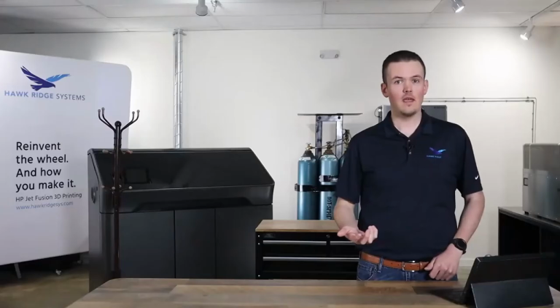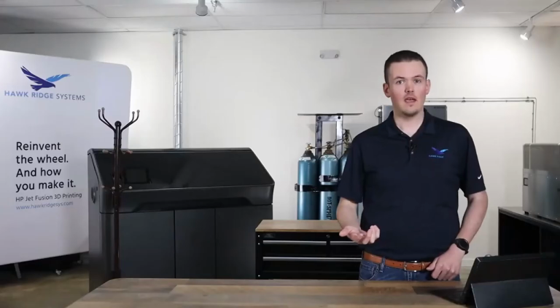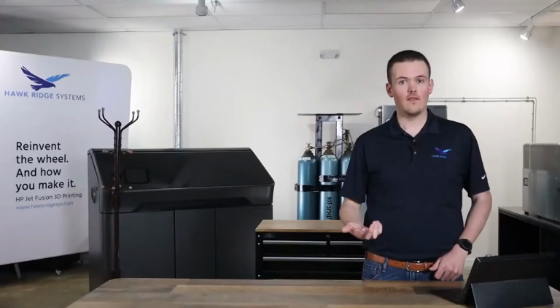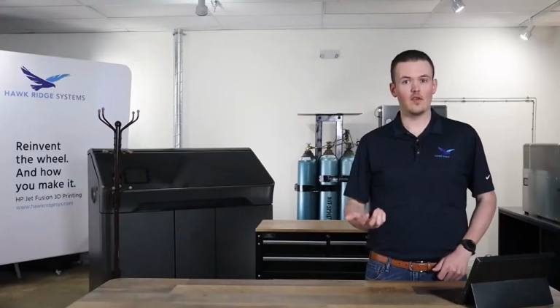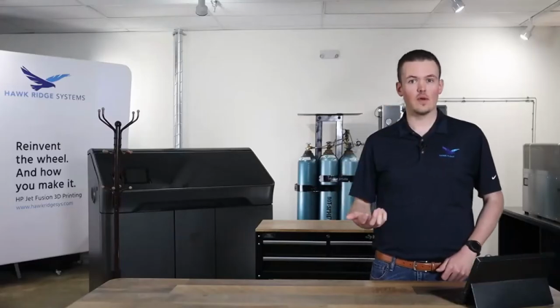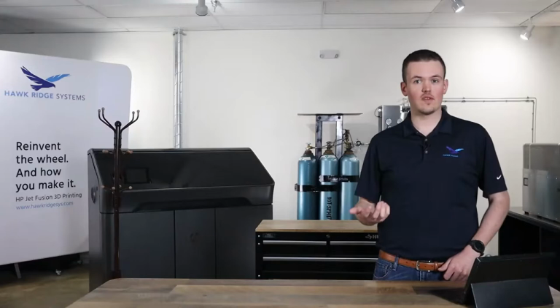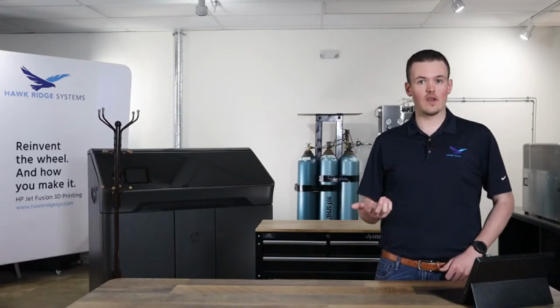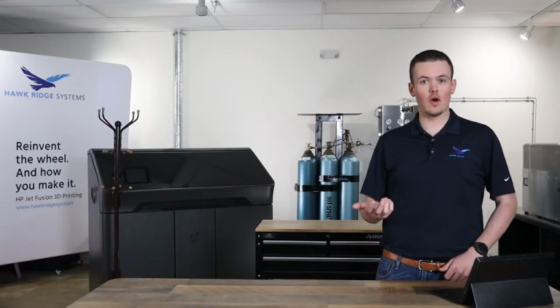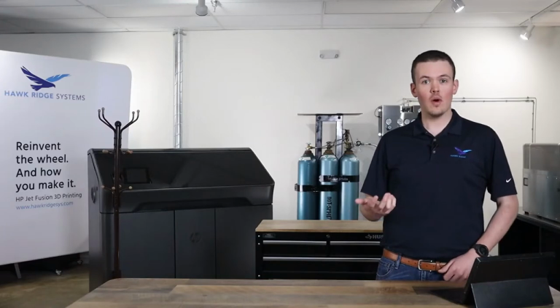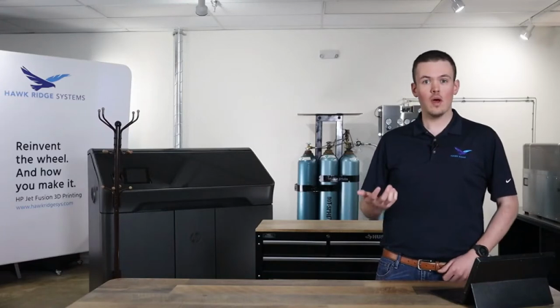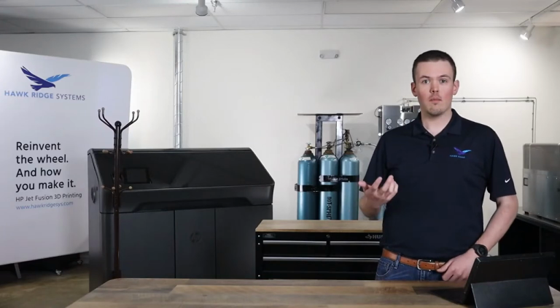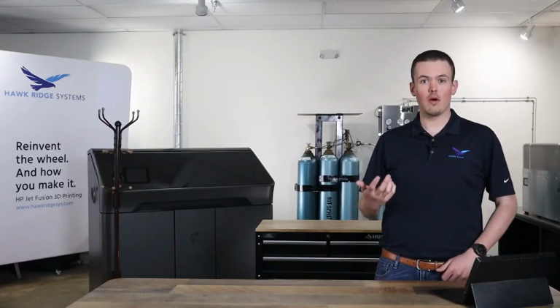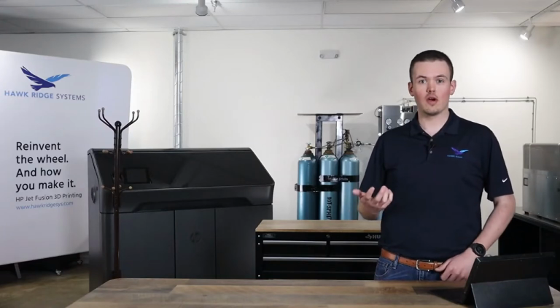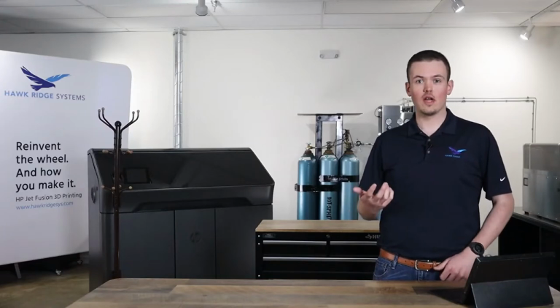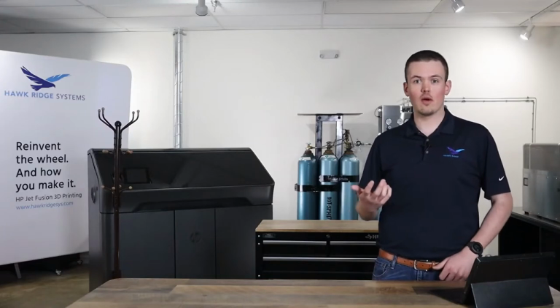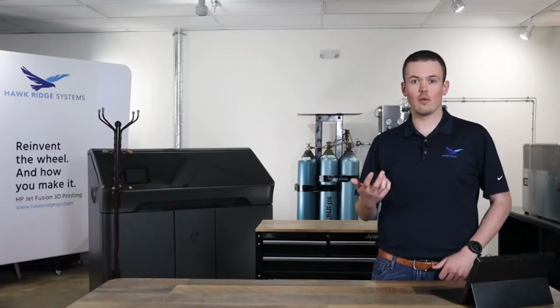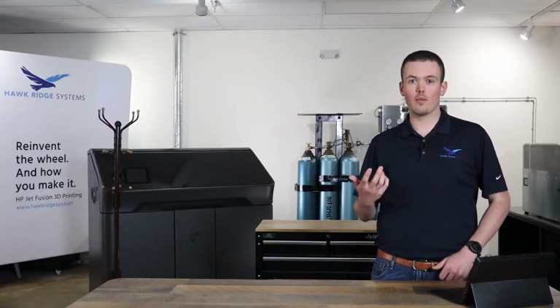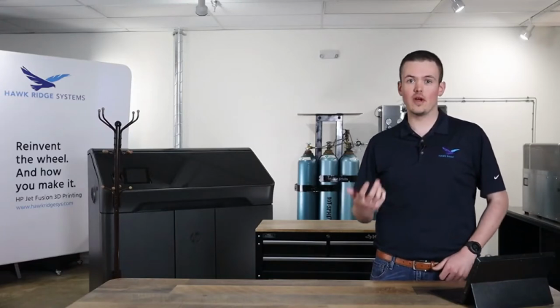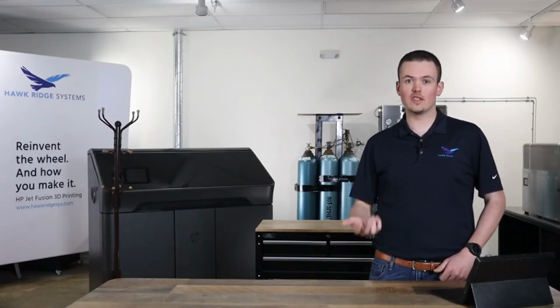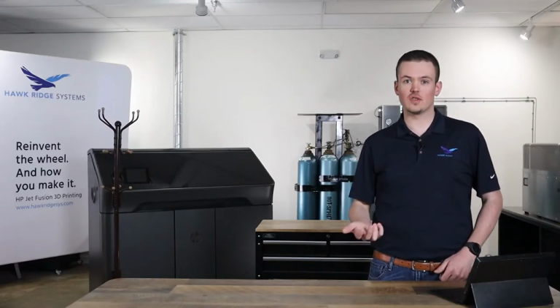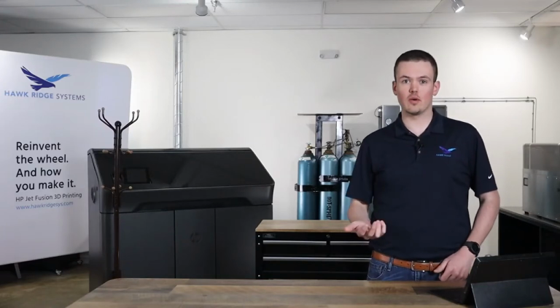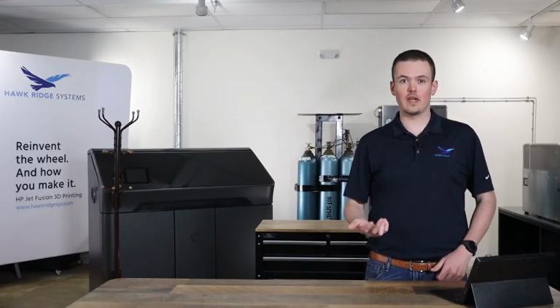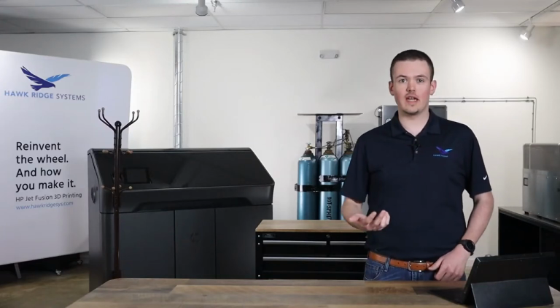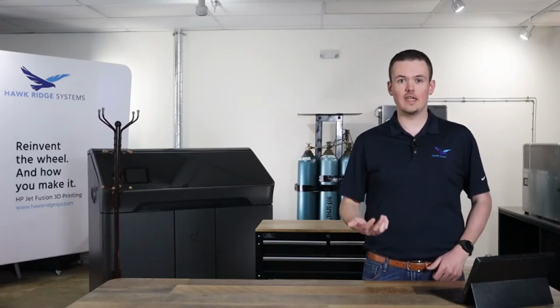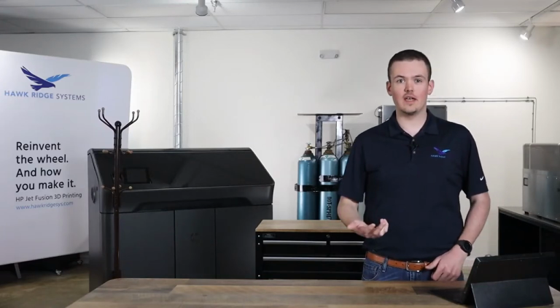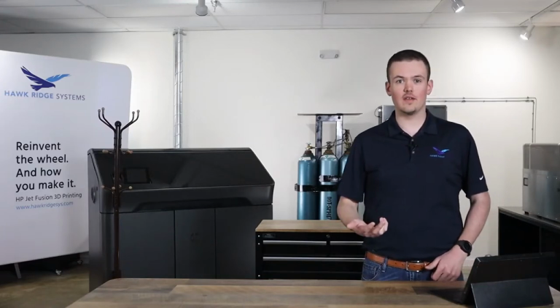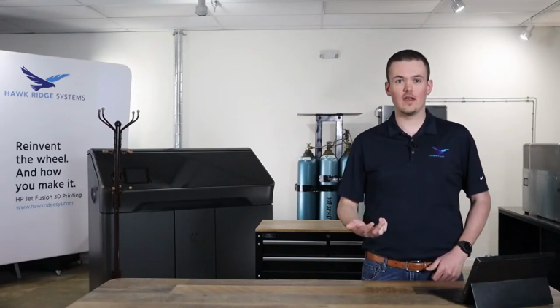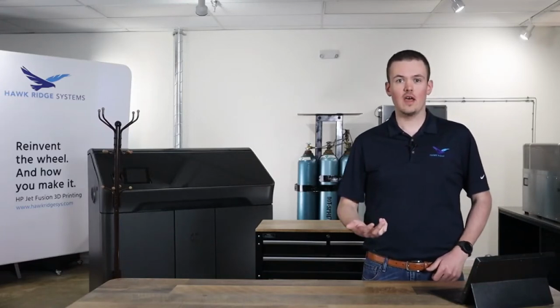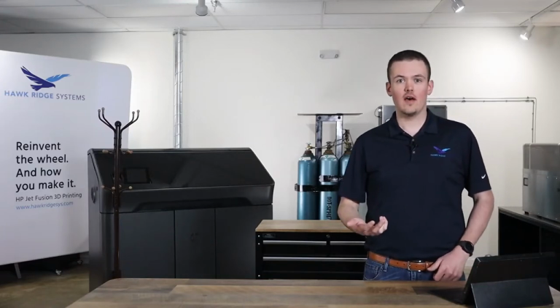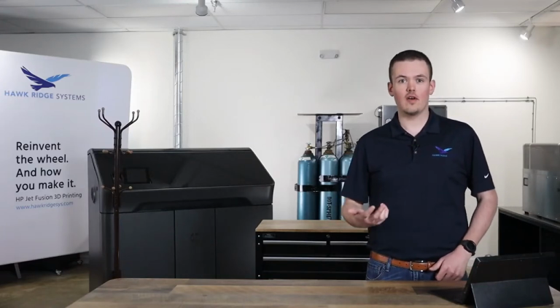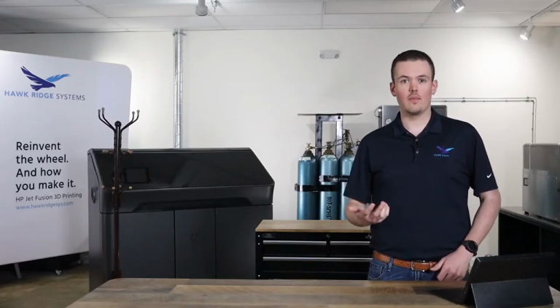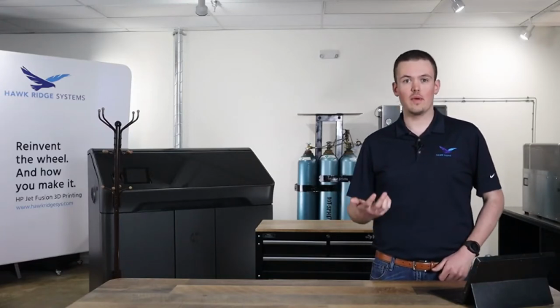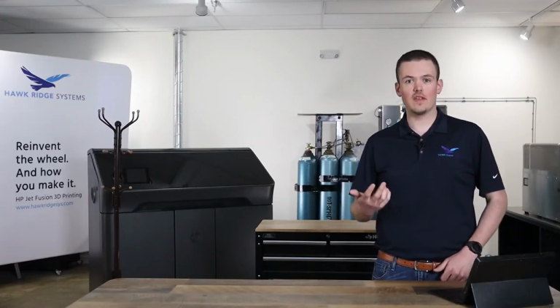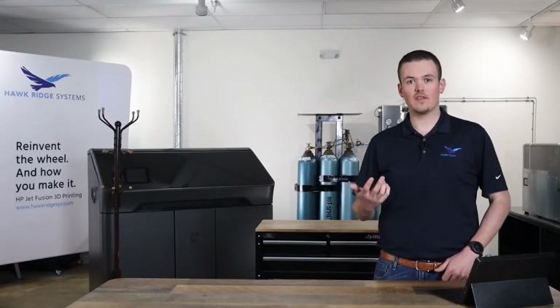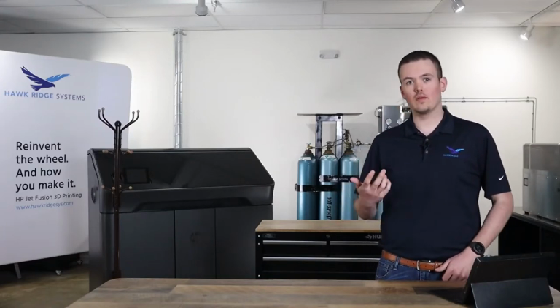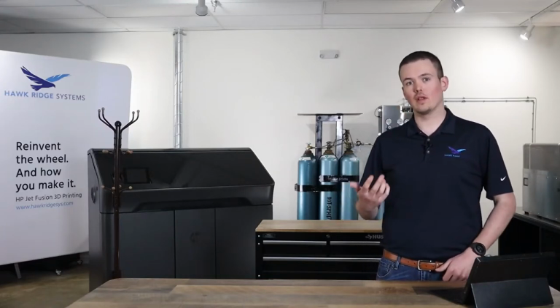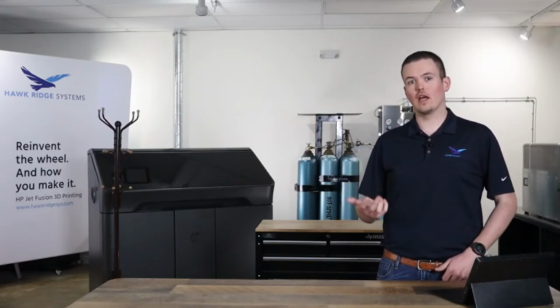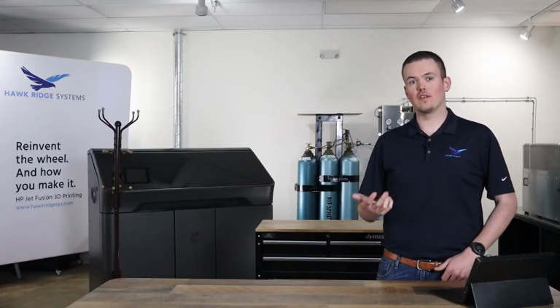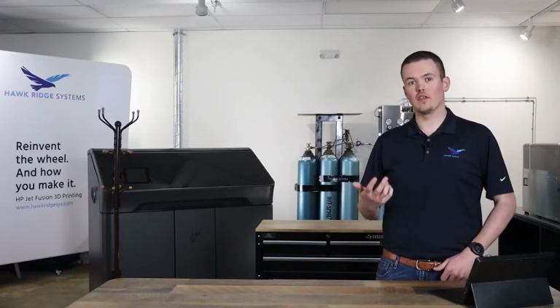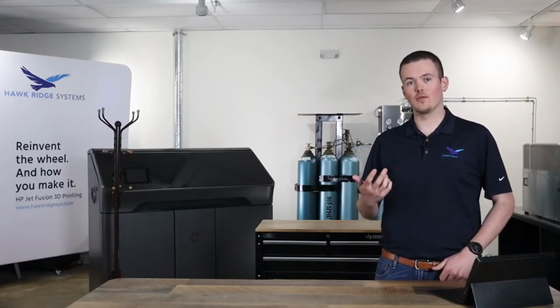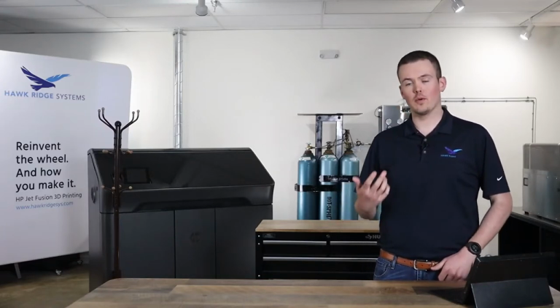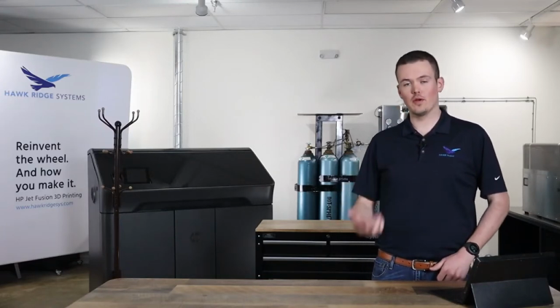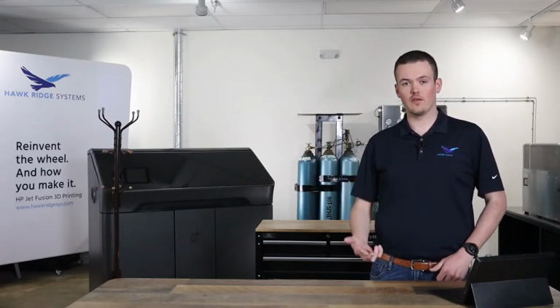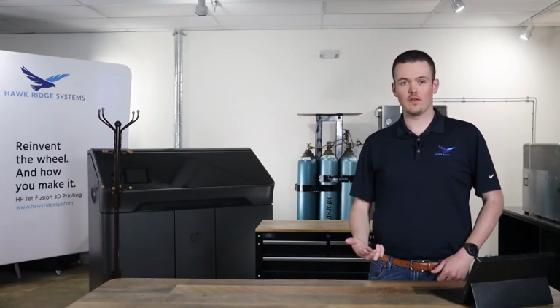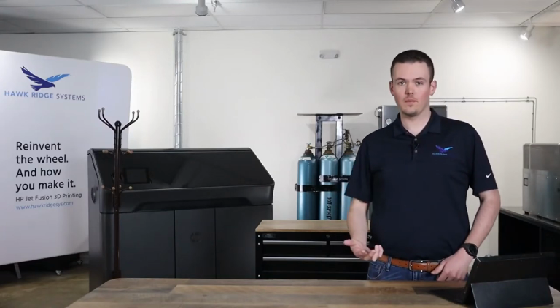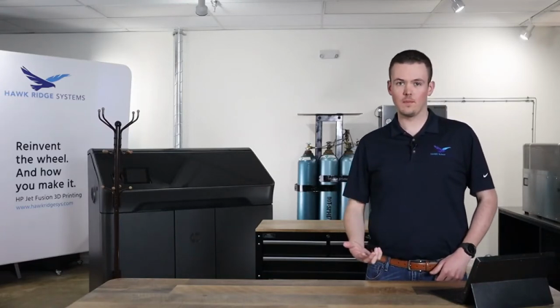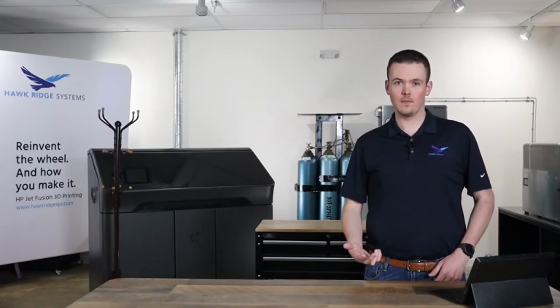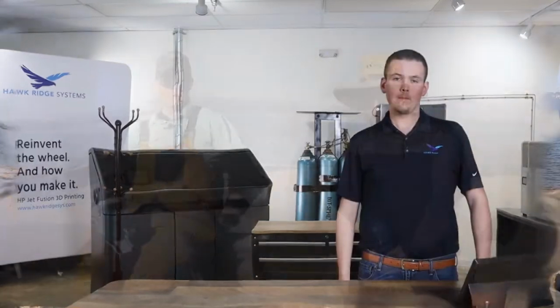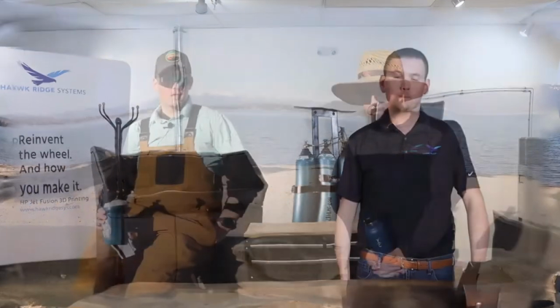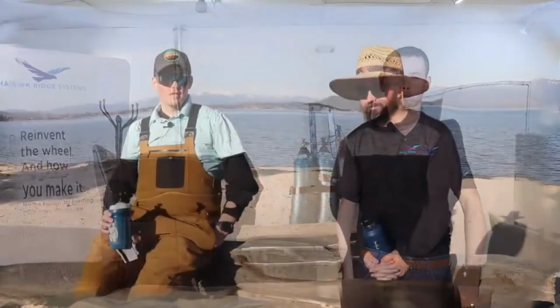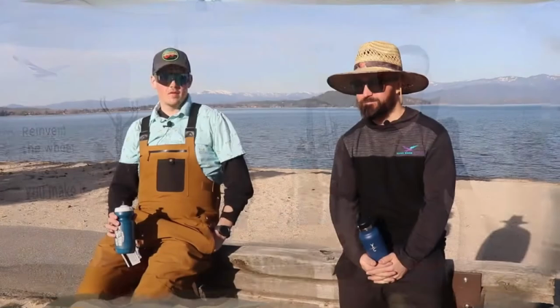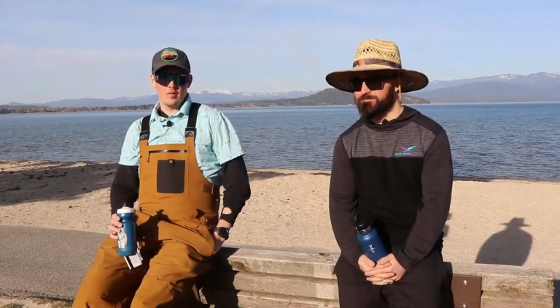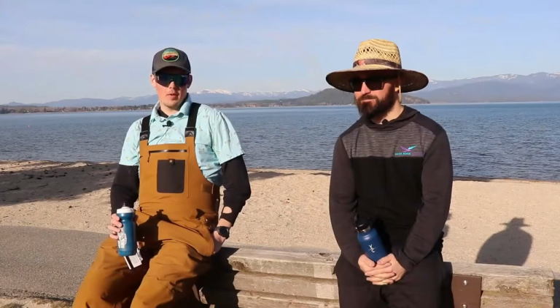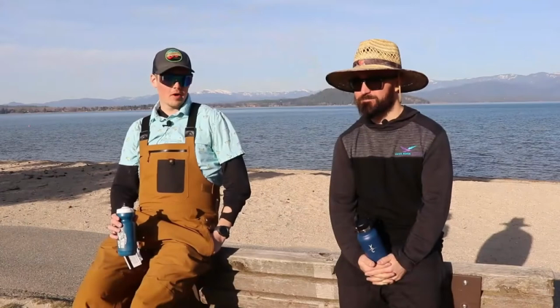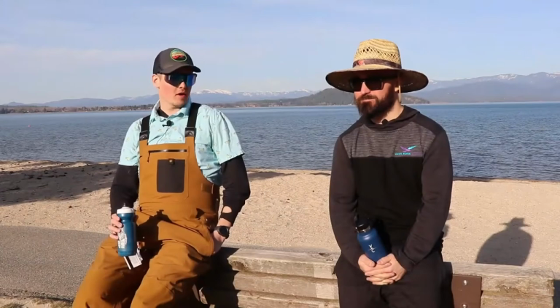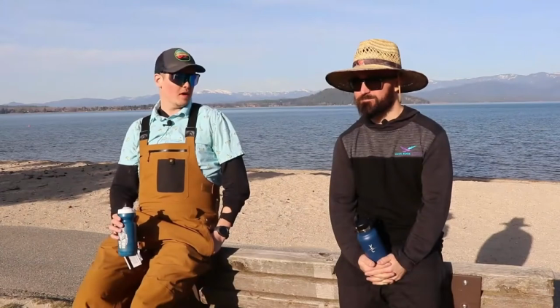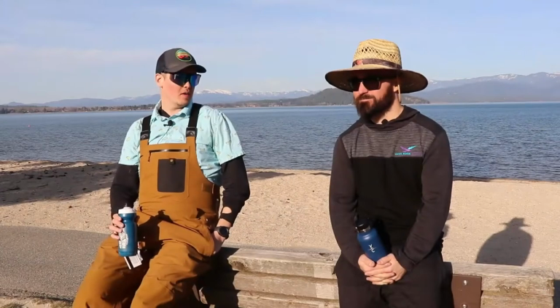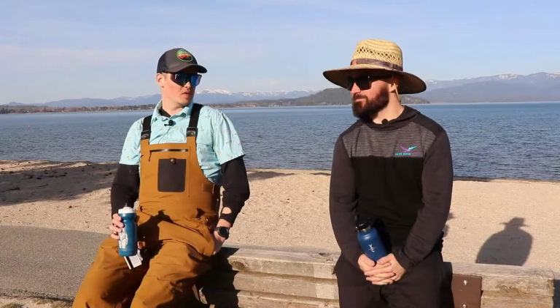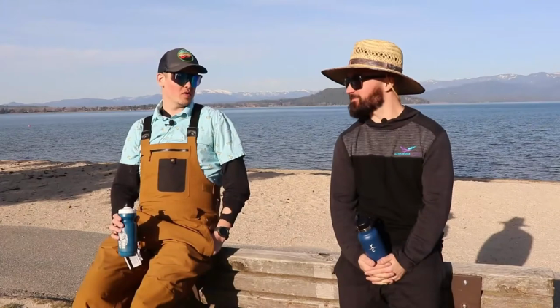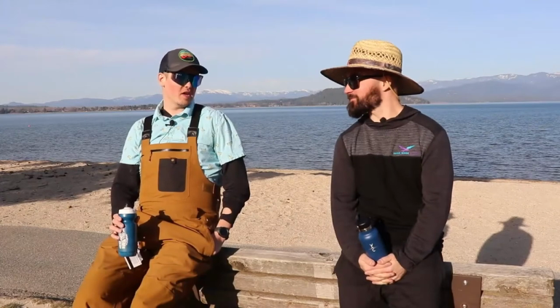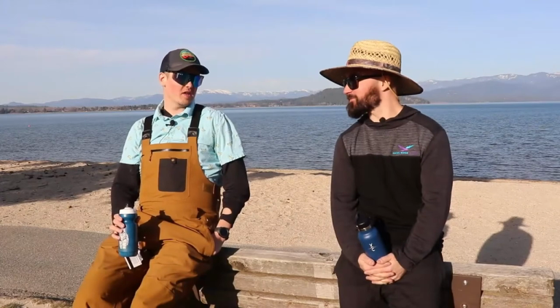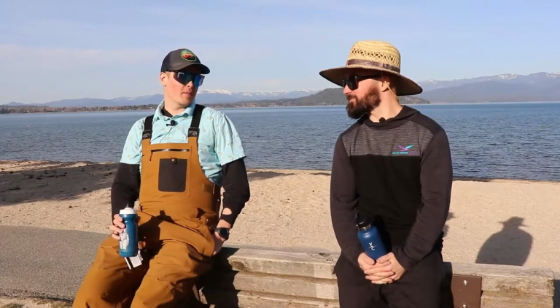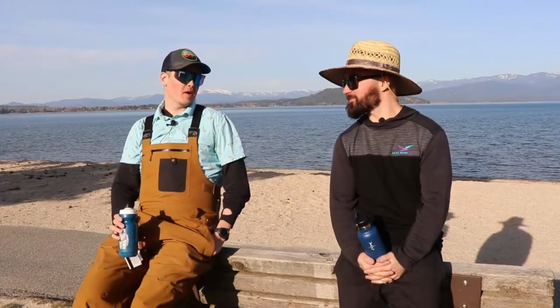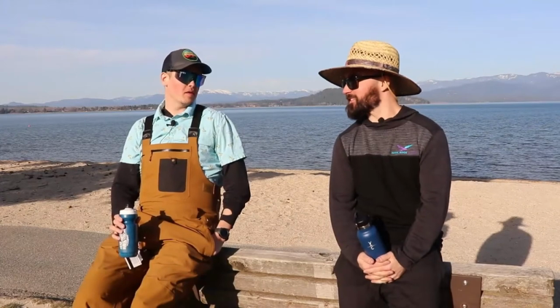A few weeks ago, Mark and I were brainstorming ideas of how to best utilize these printers. So, Mark, how was your day on the mountain?